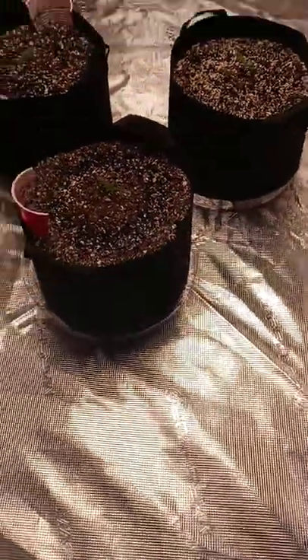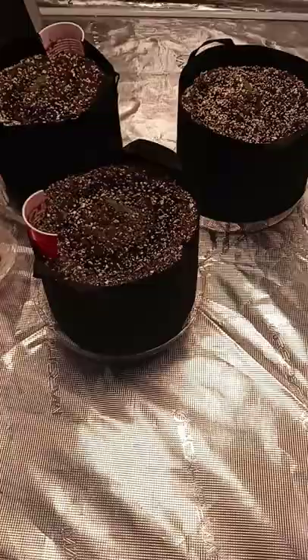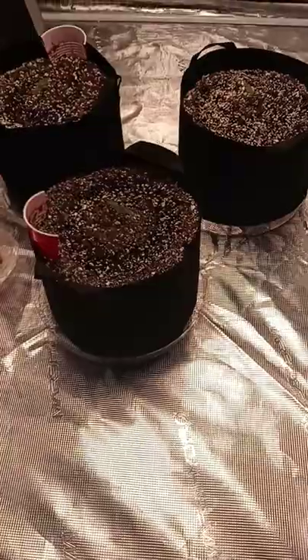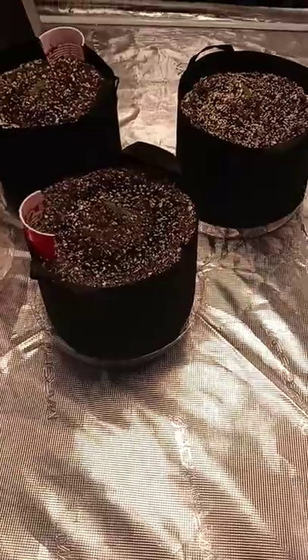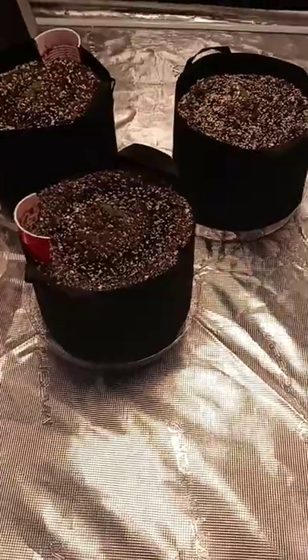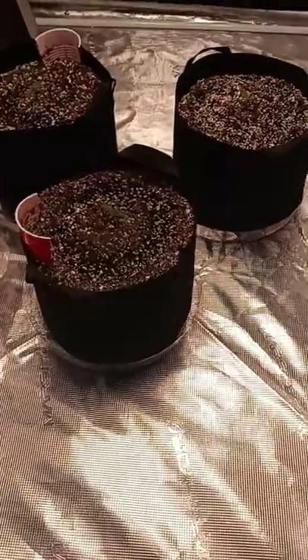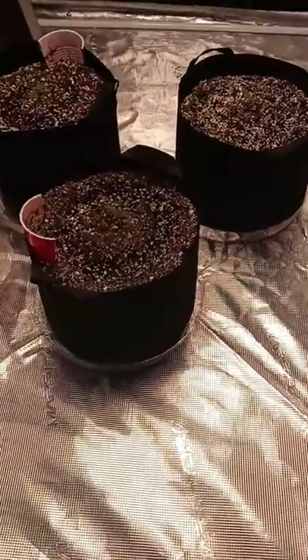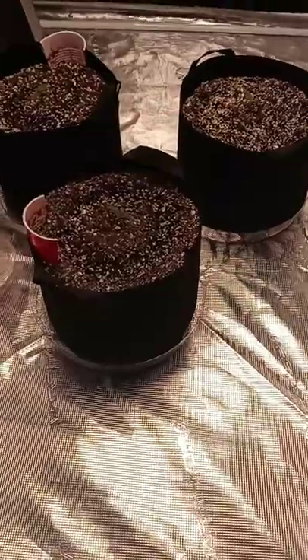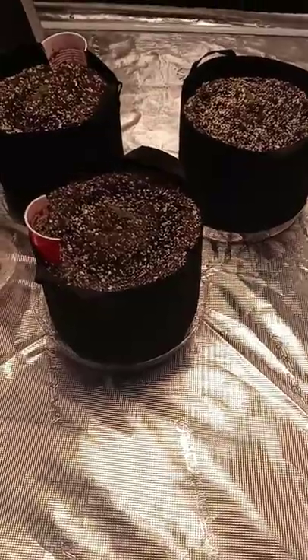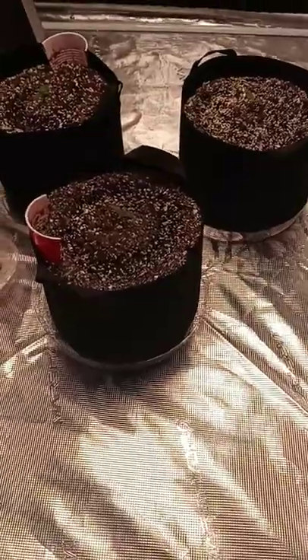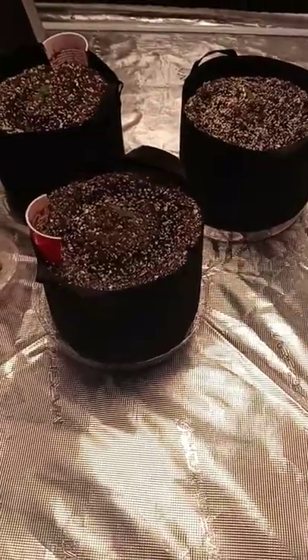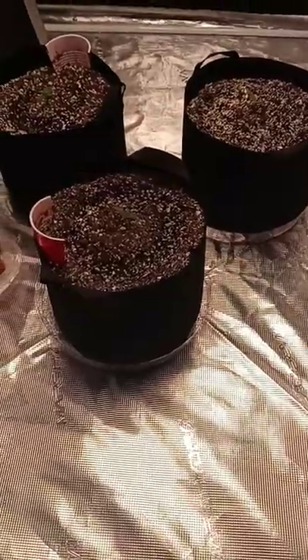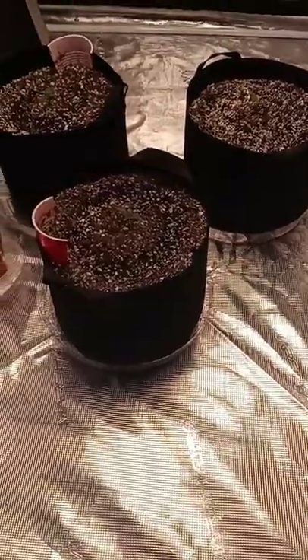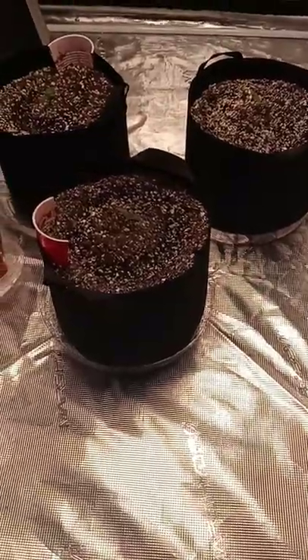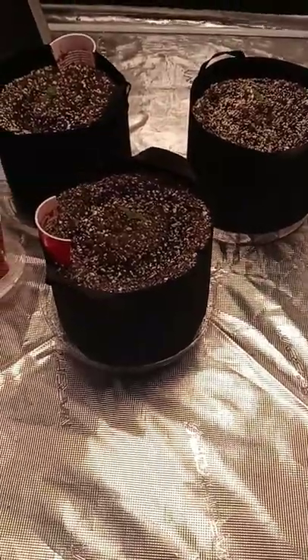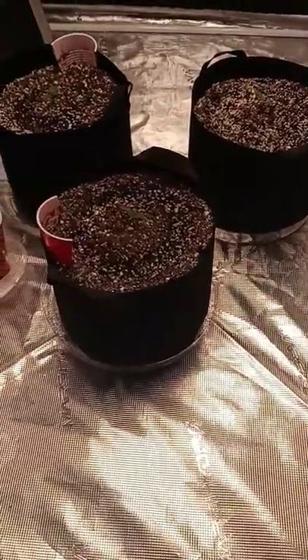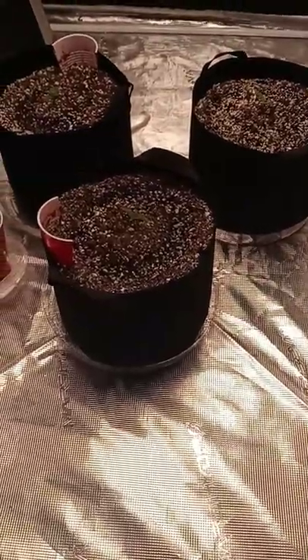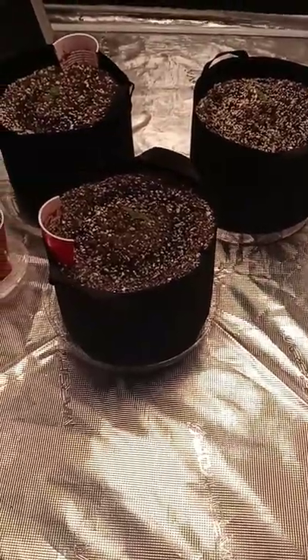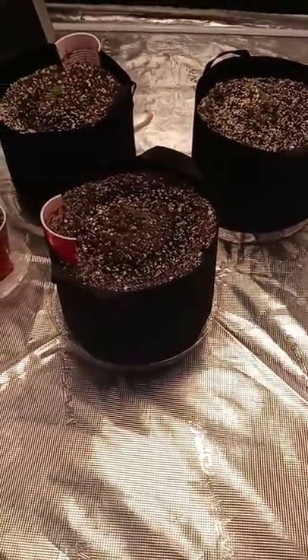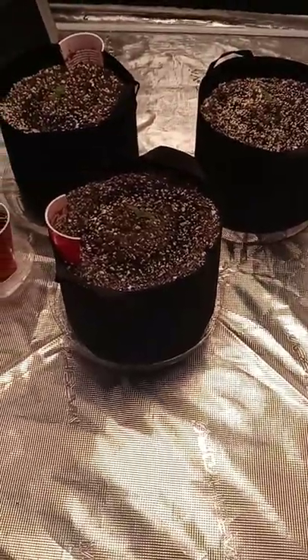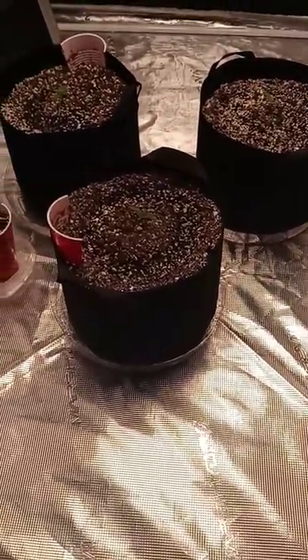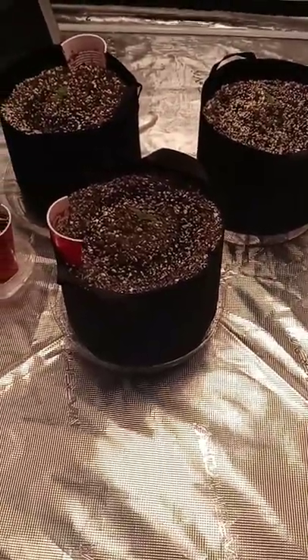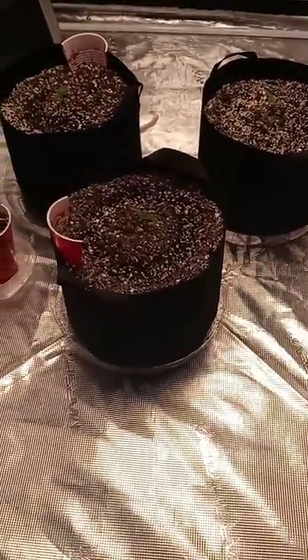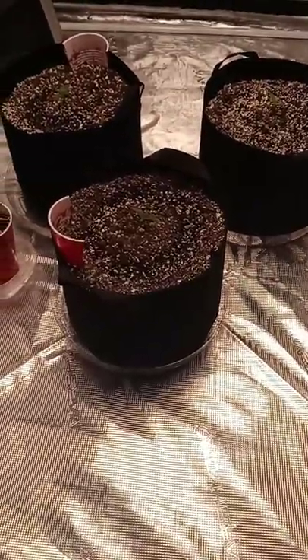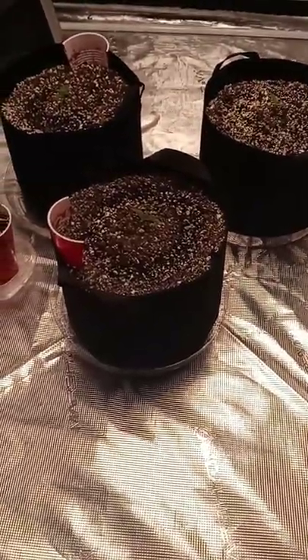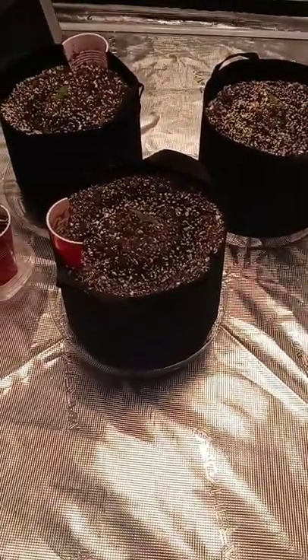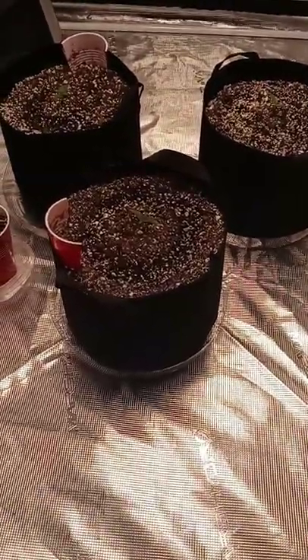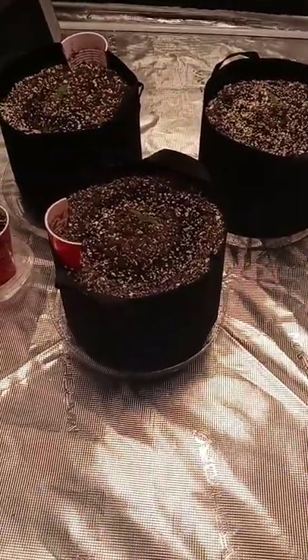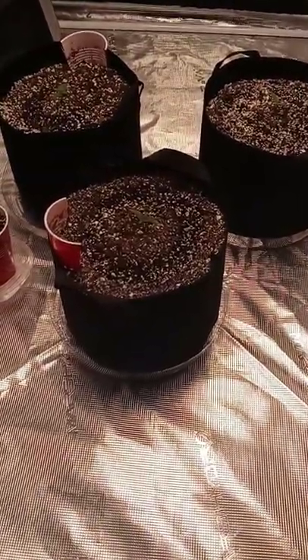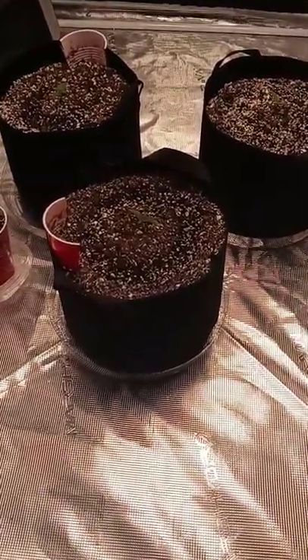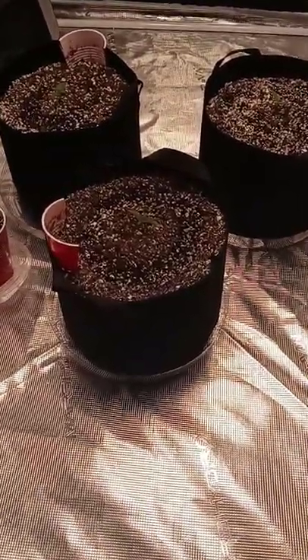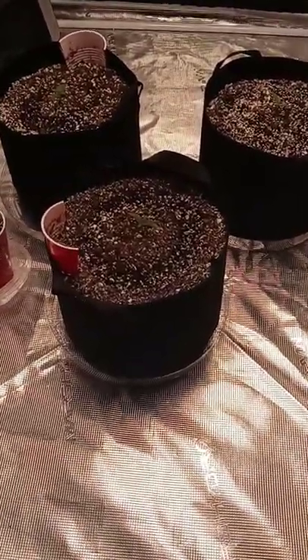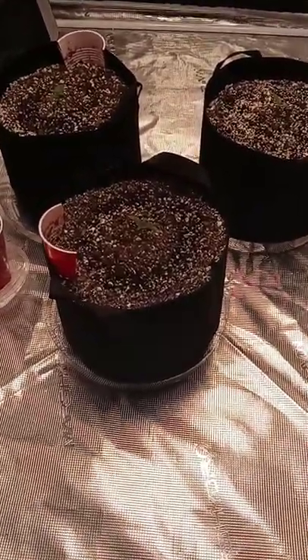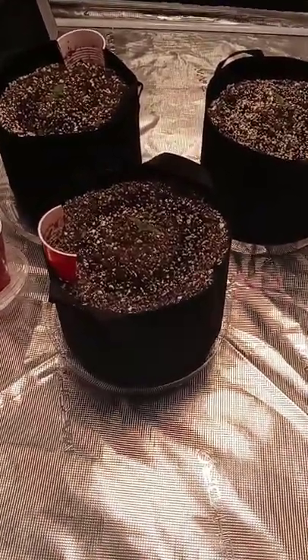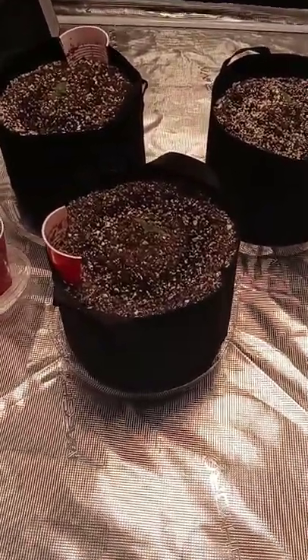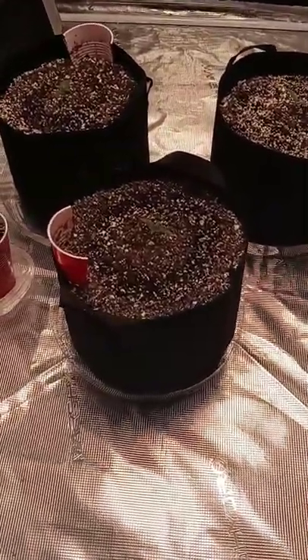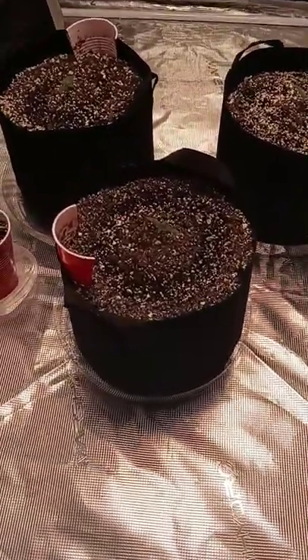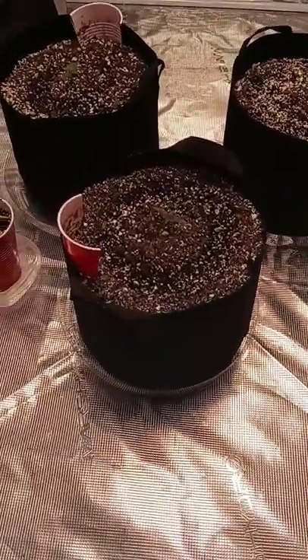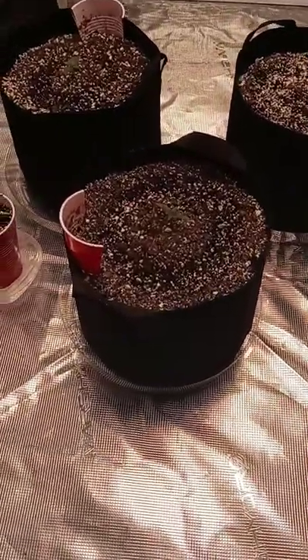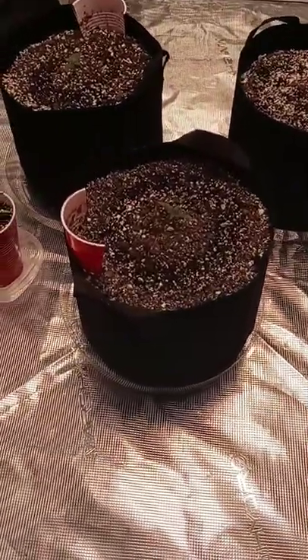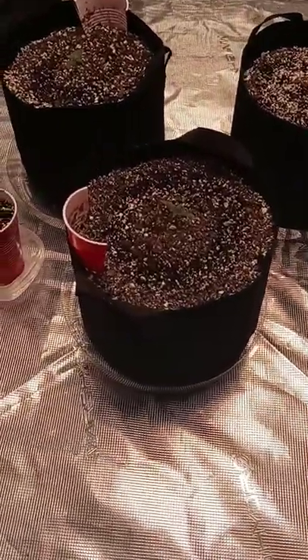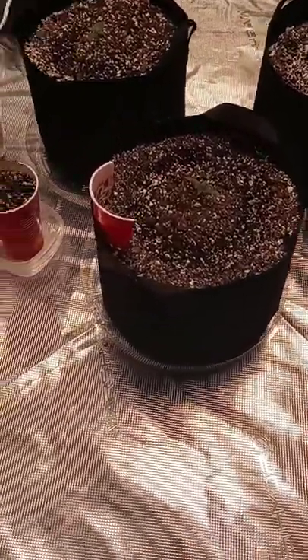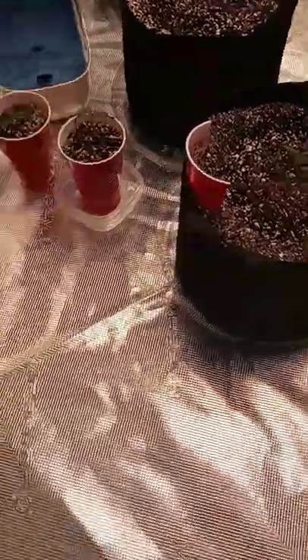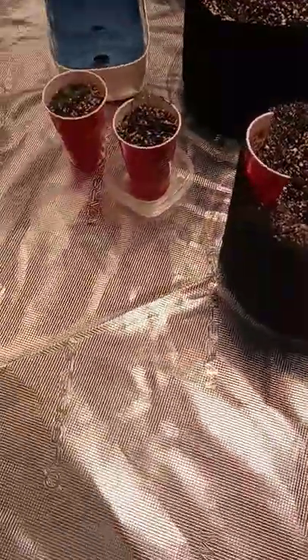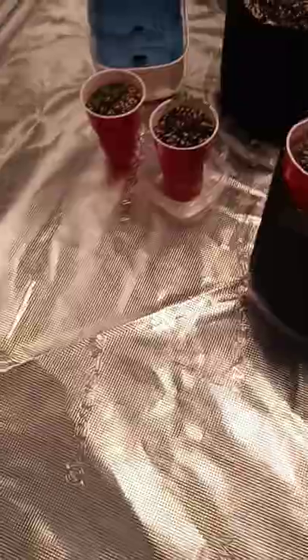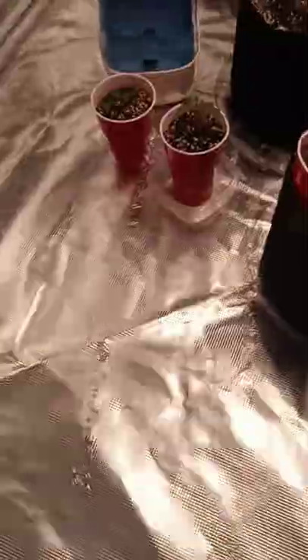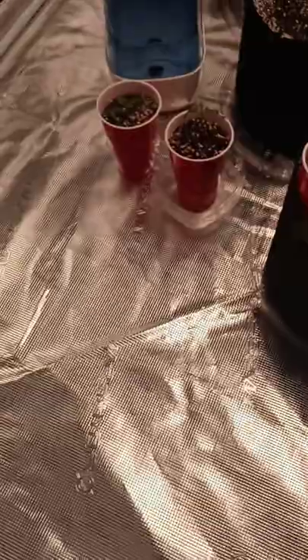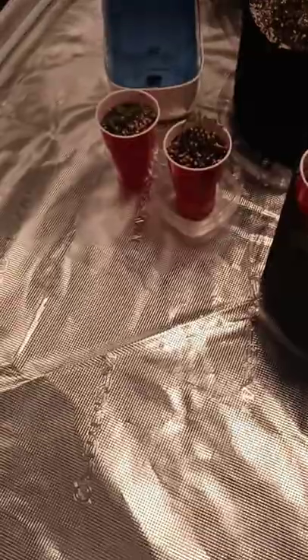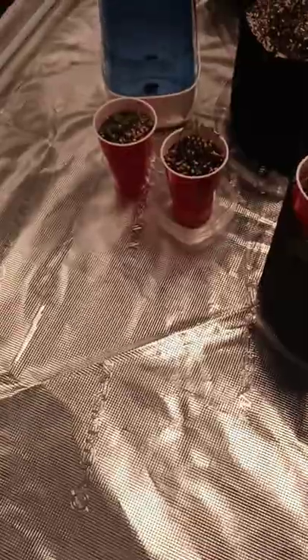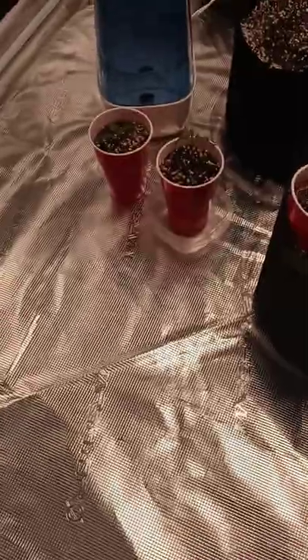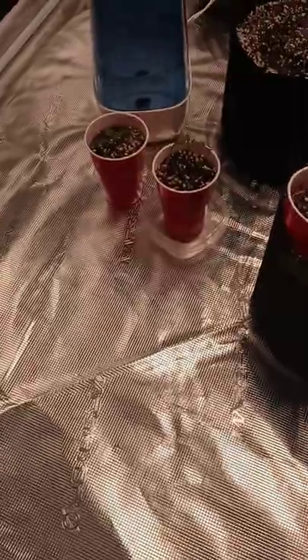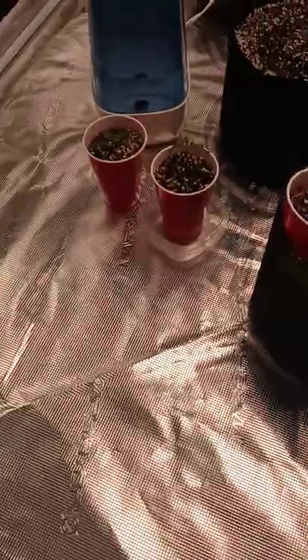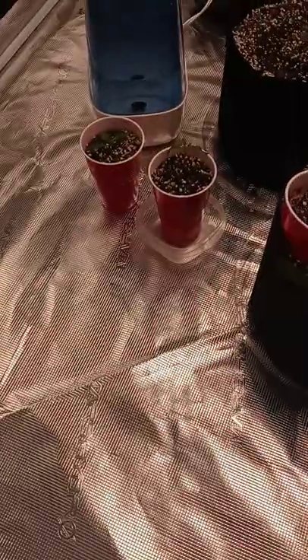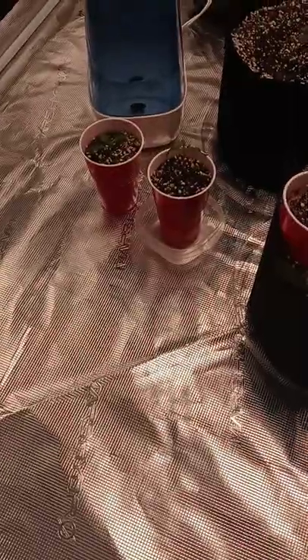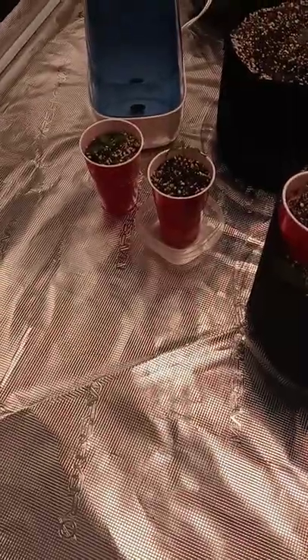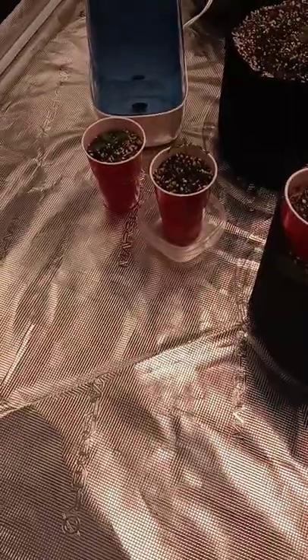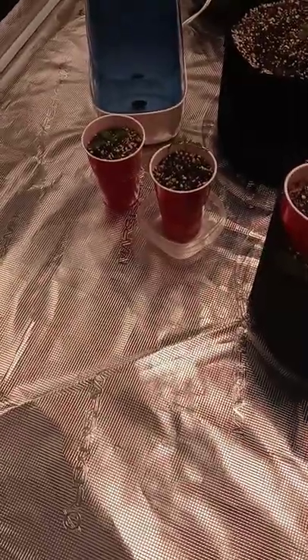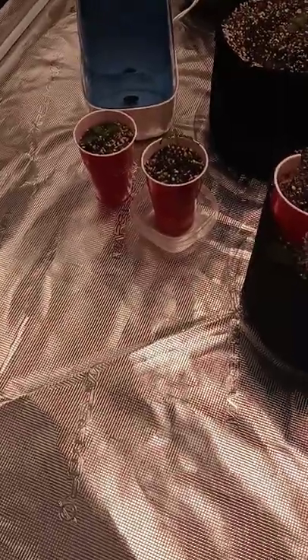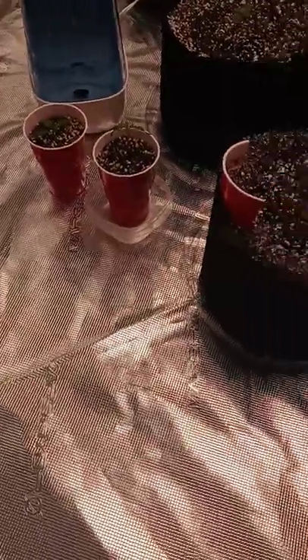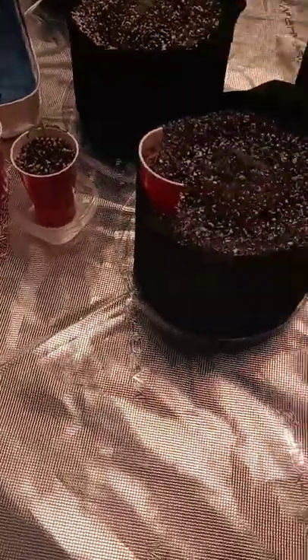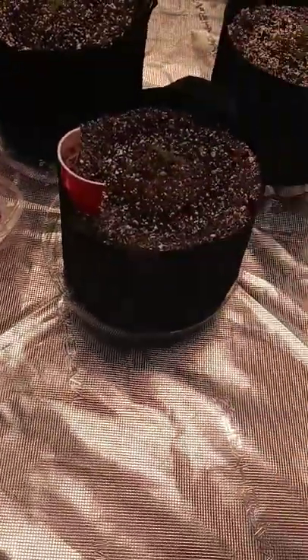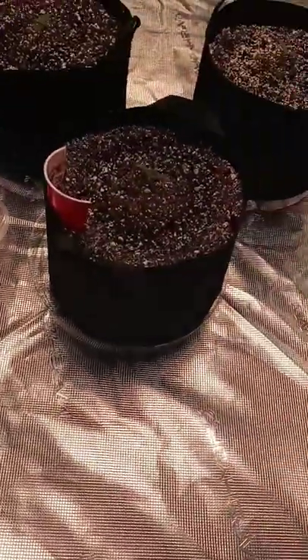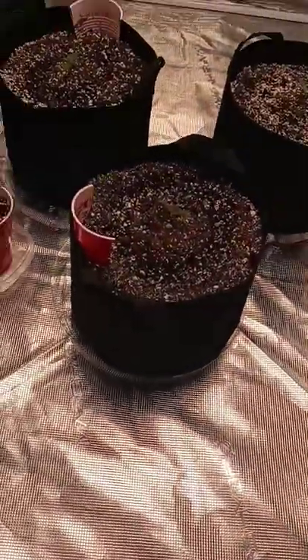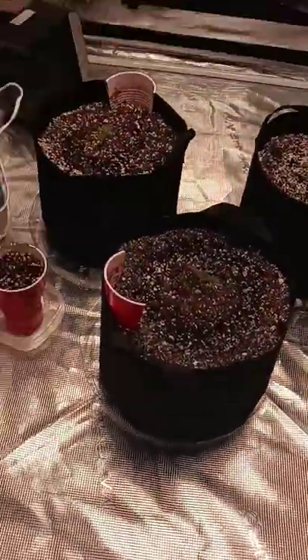Their roots were huge, so I said heck with it, you're going in the final pots. They're all photo period except for my vegetables.